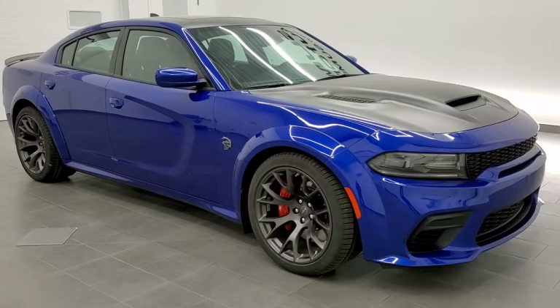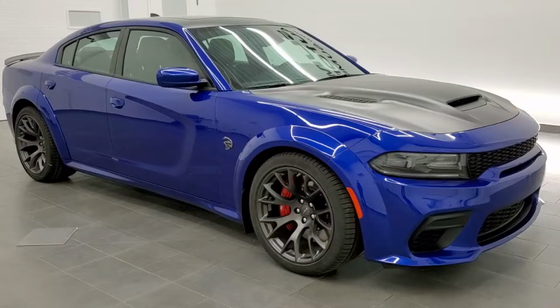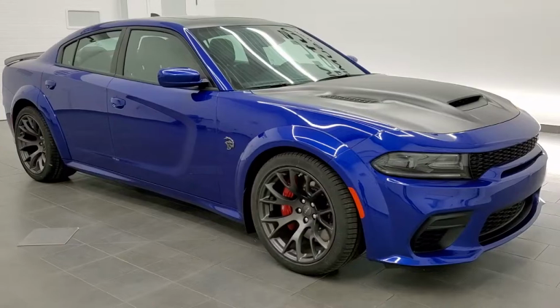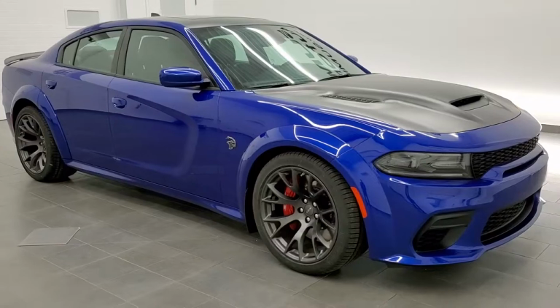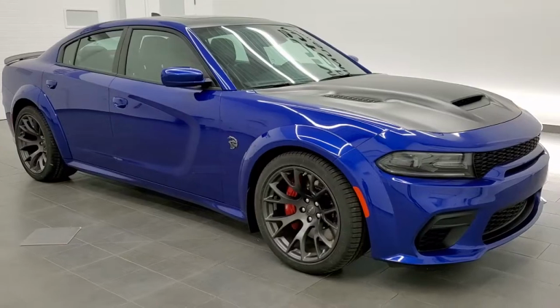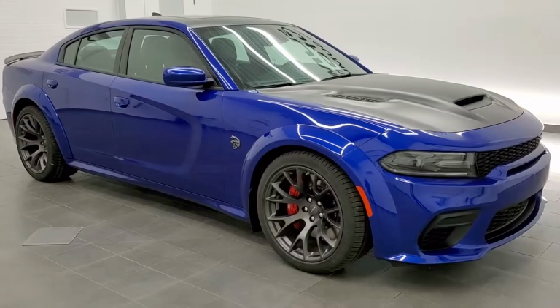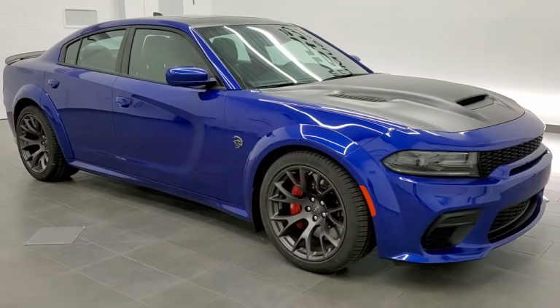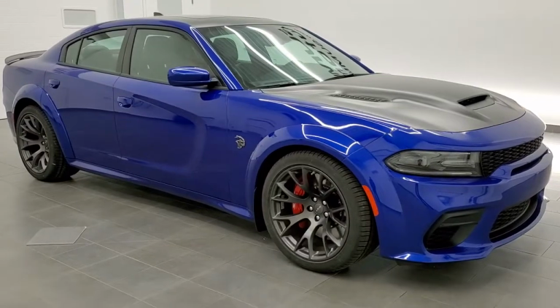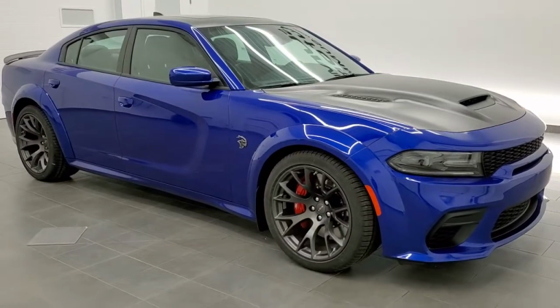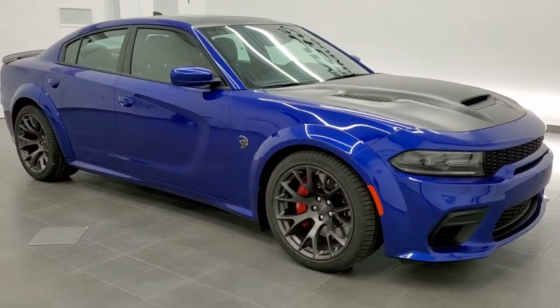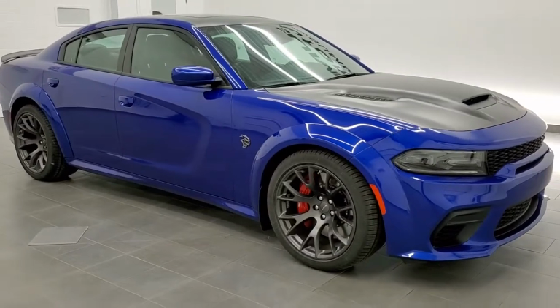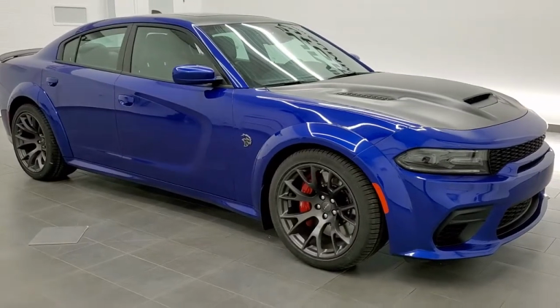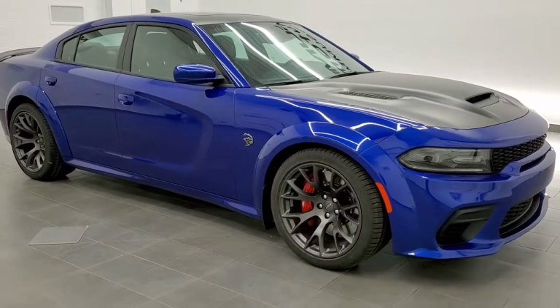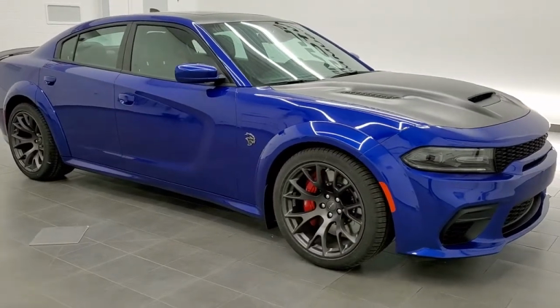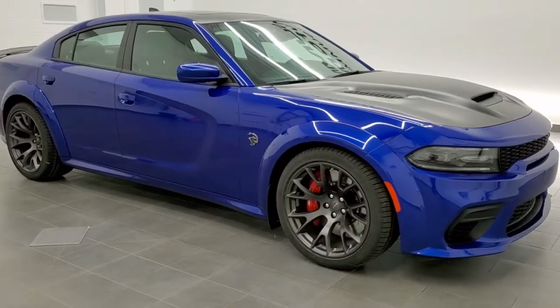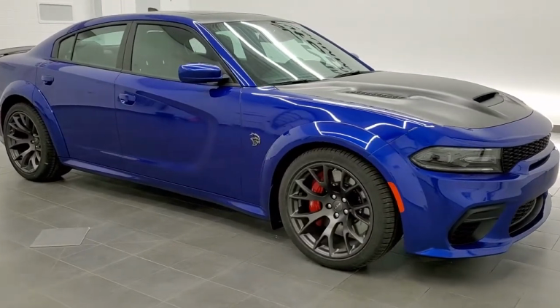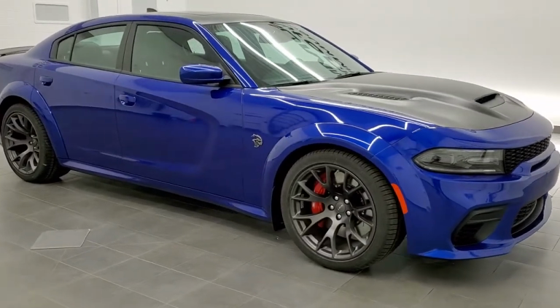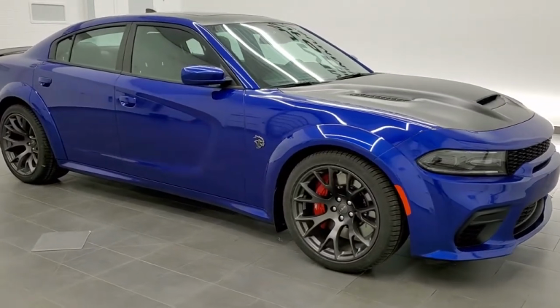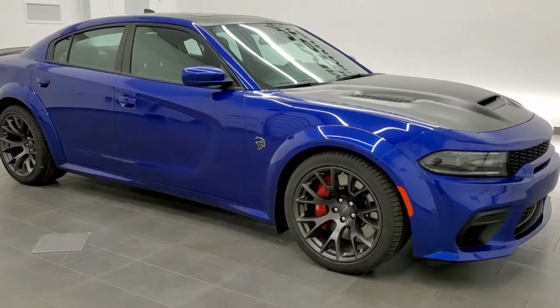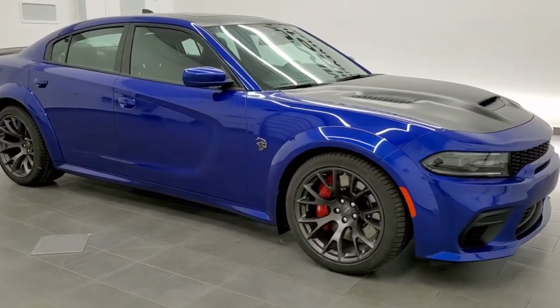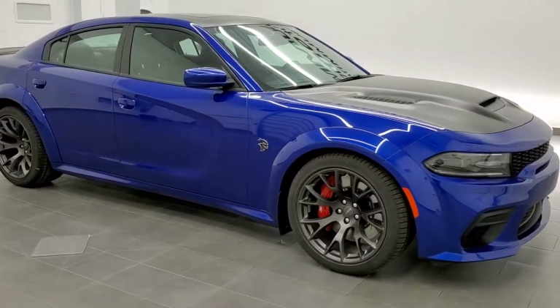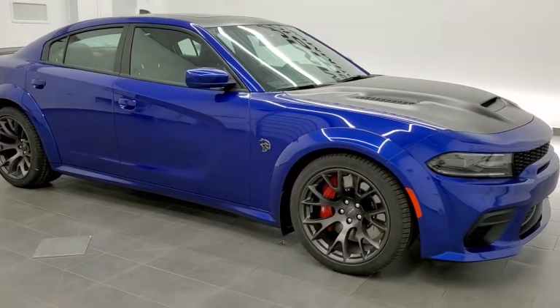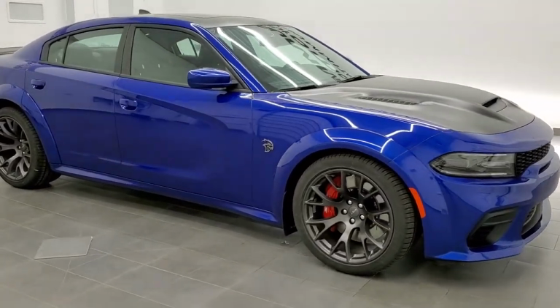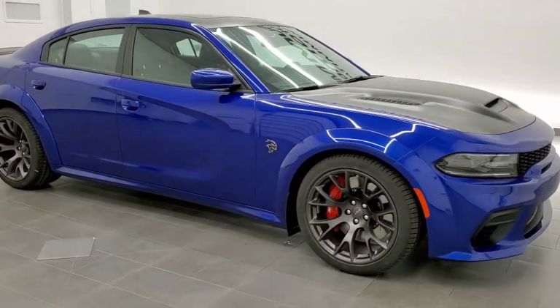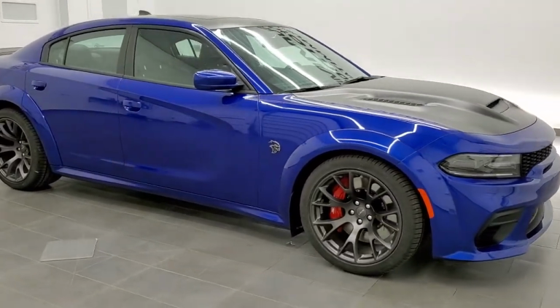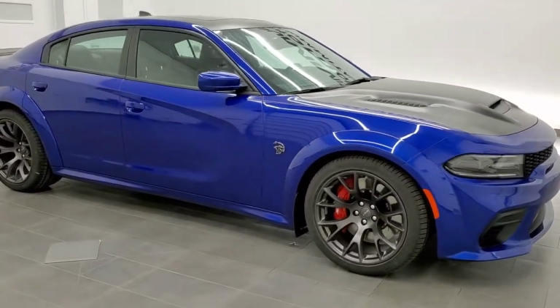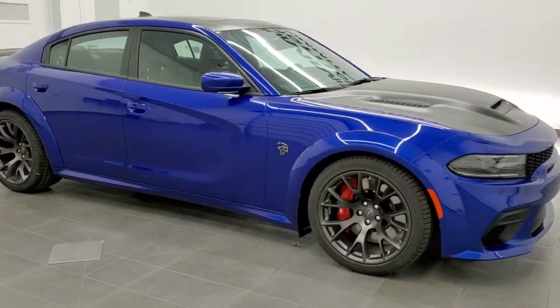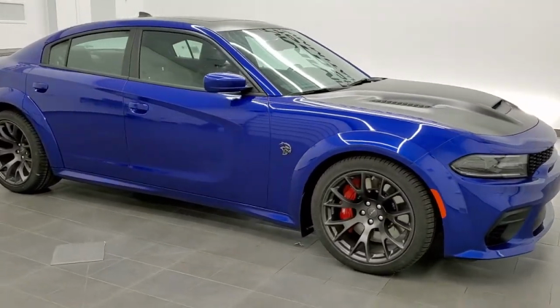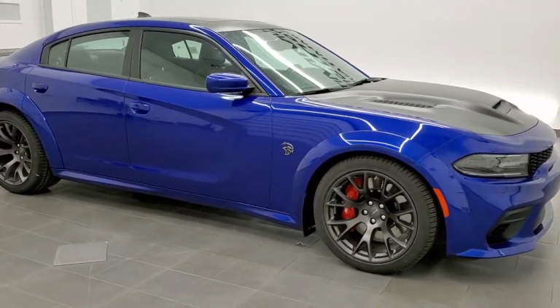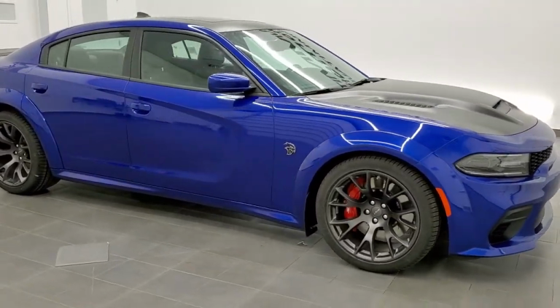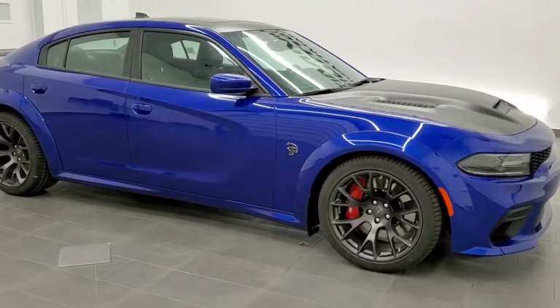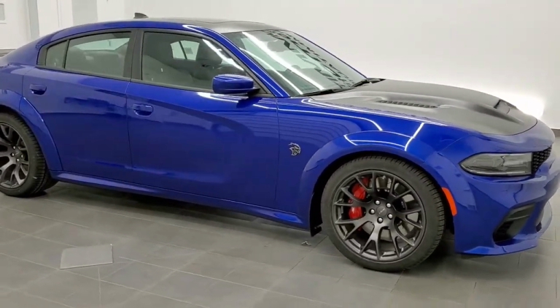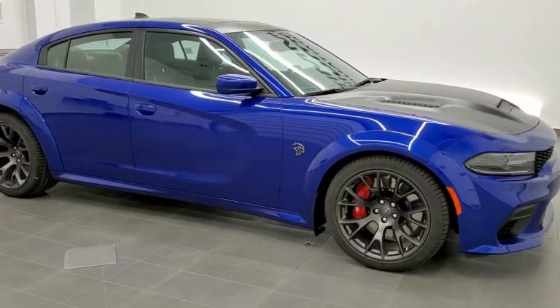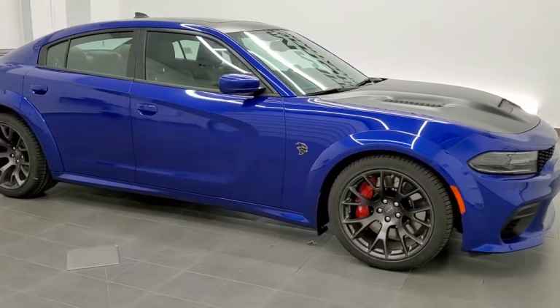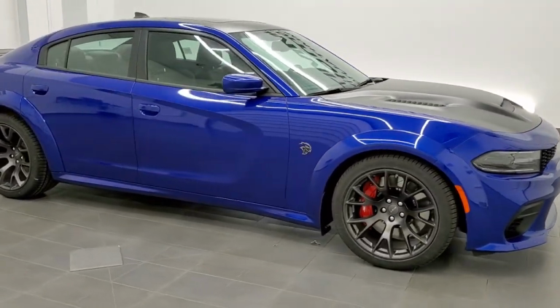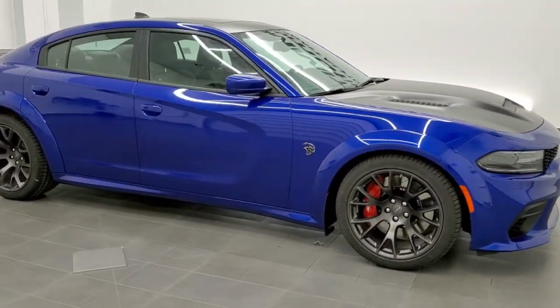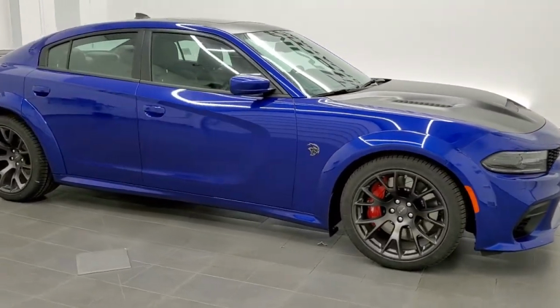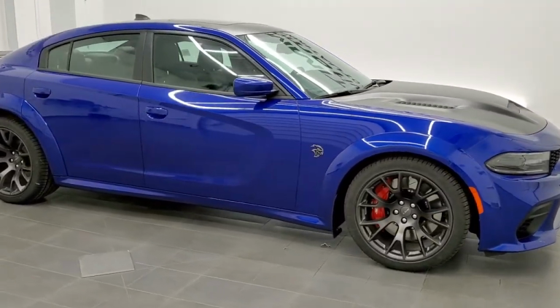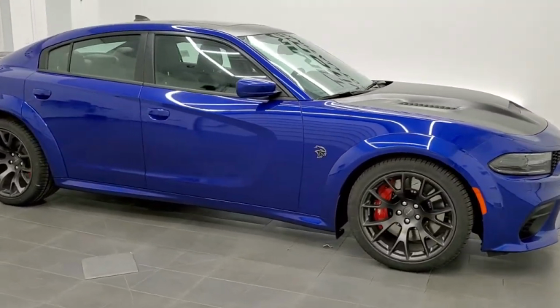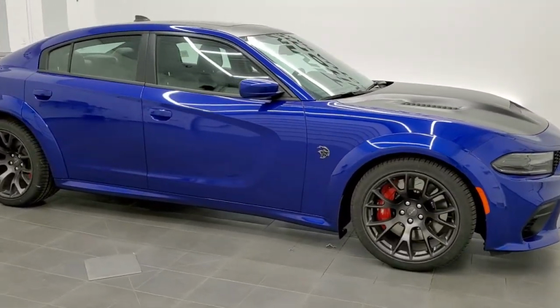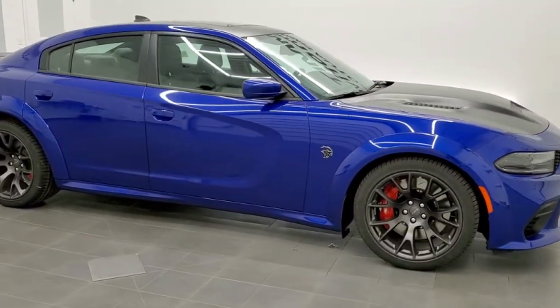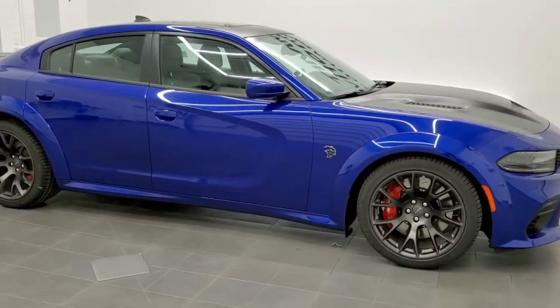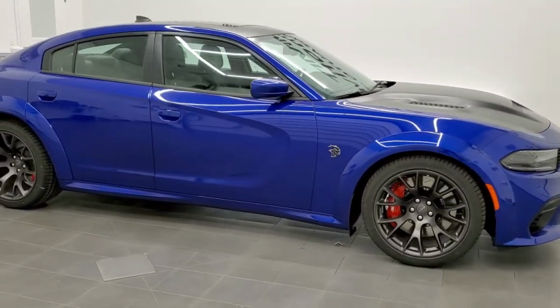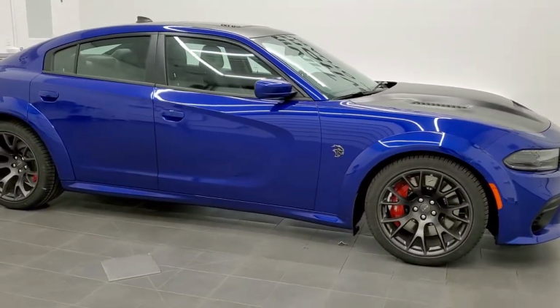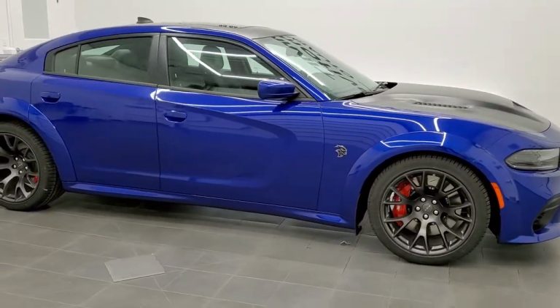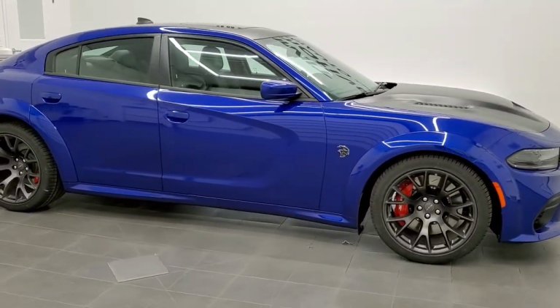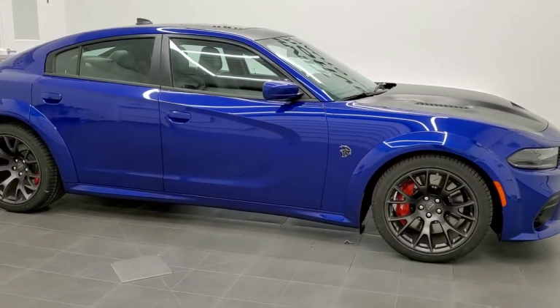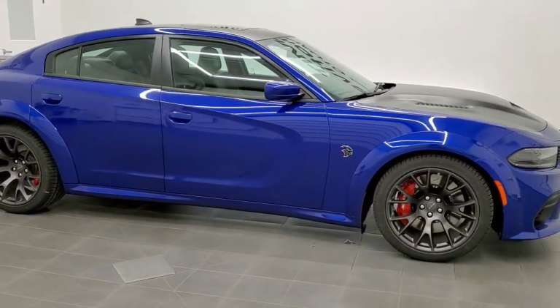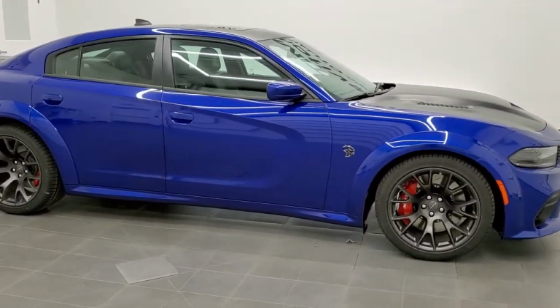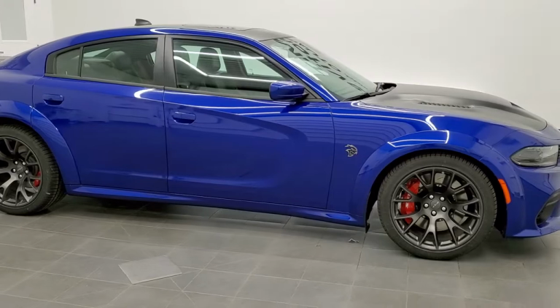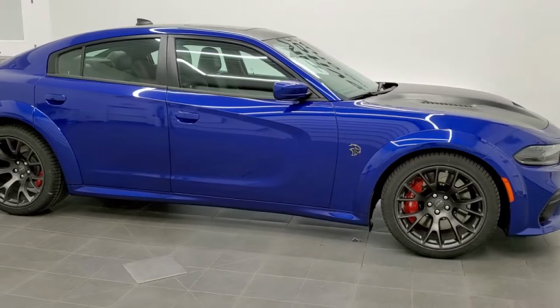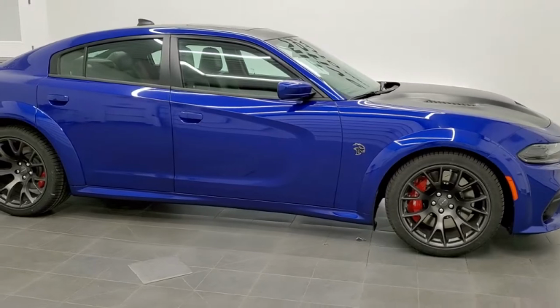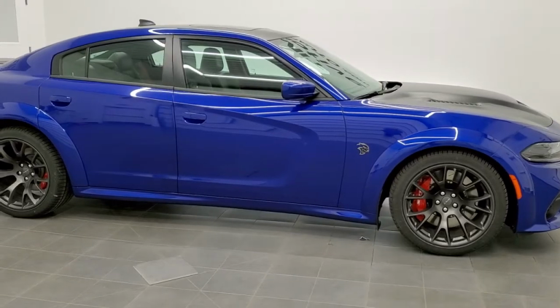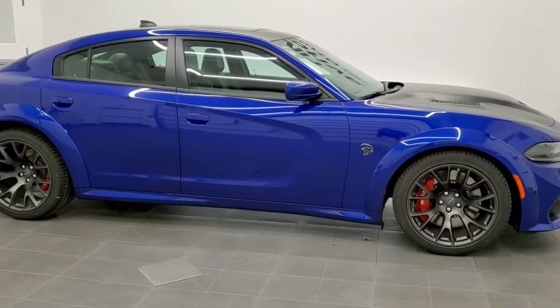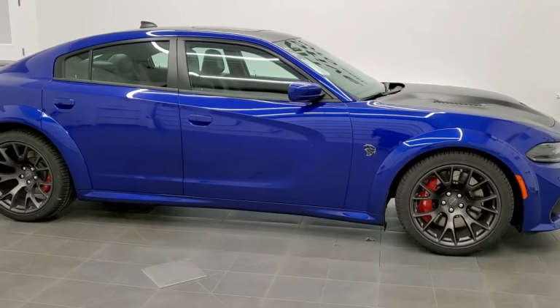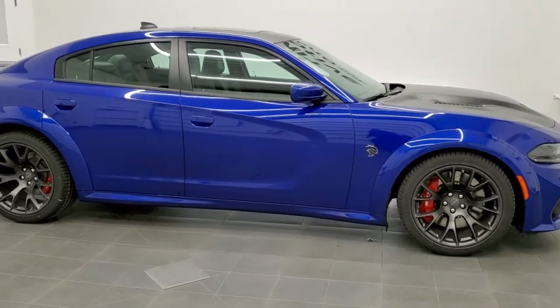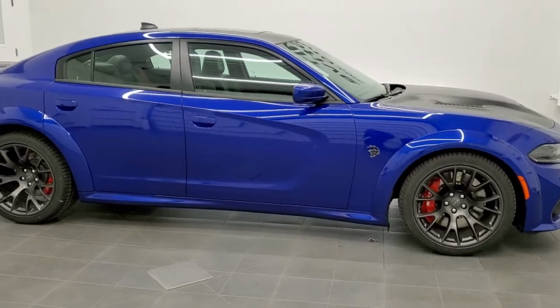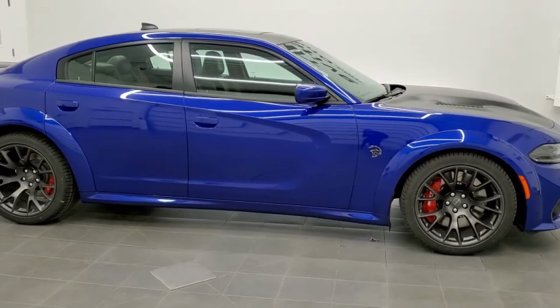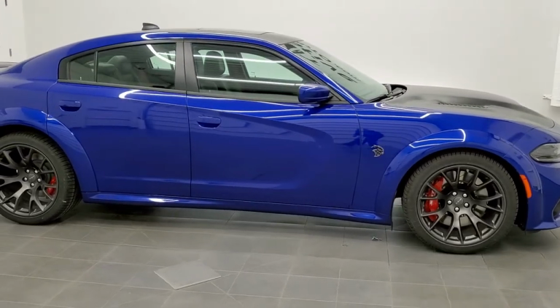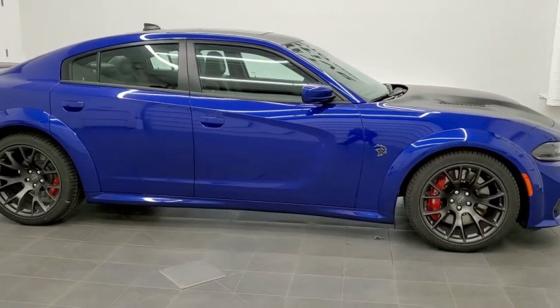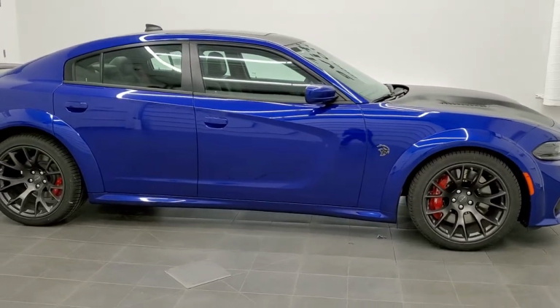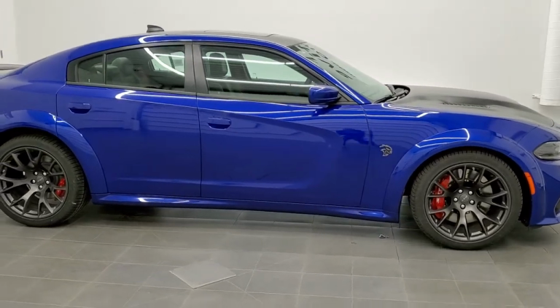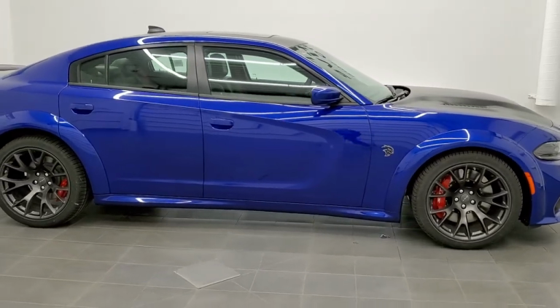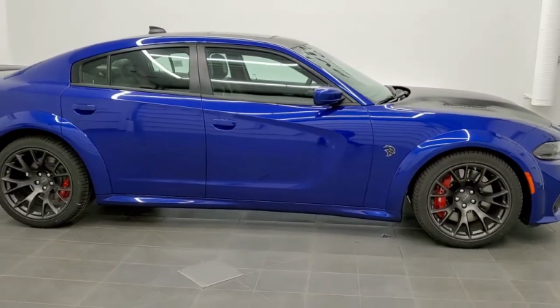Hey, this is Brett with Summit Auto in Fond du Lac, Wisconsin, your new and used sports car headquarters.